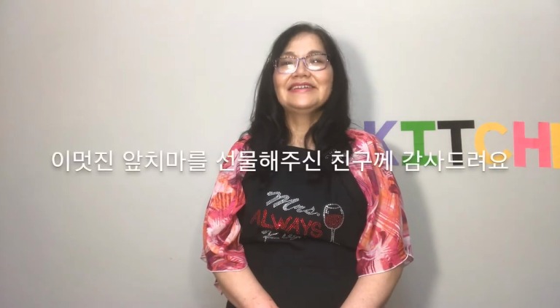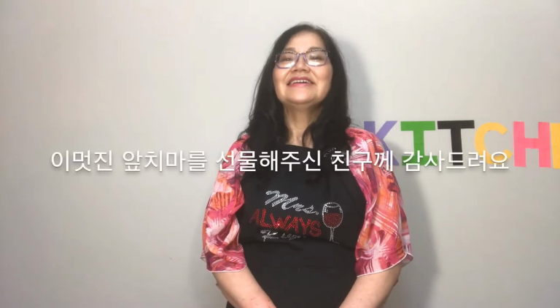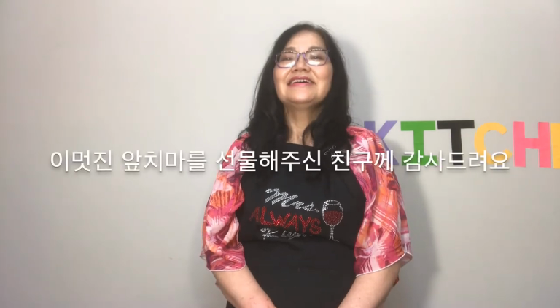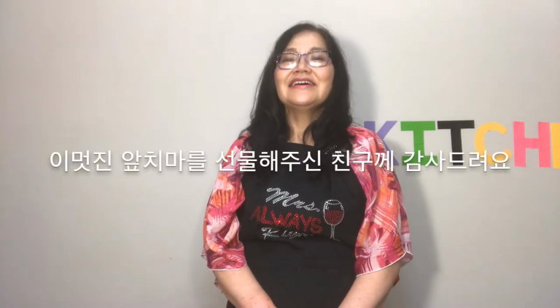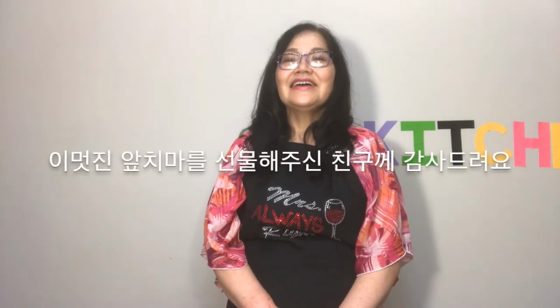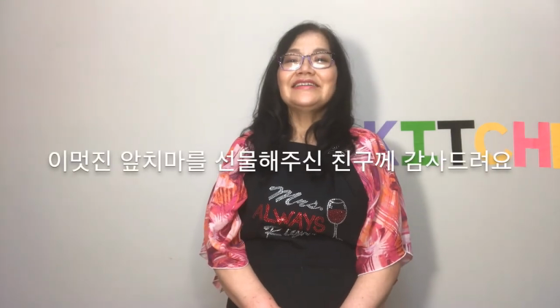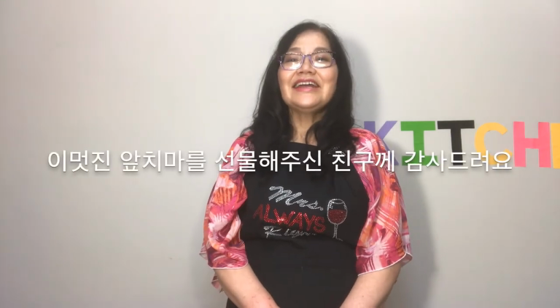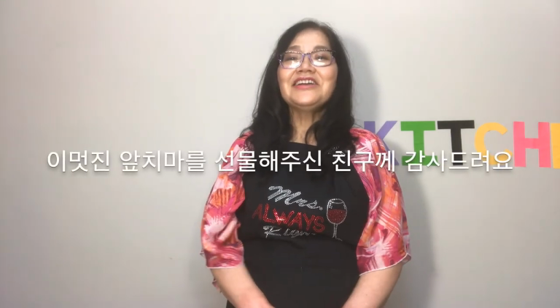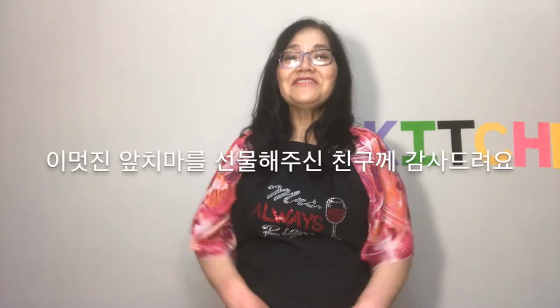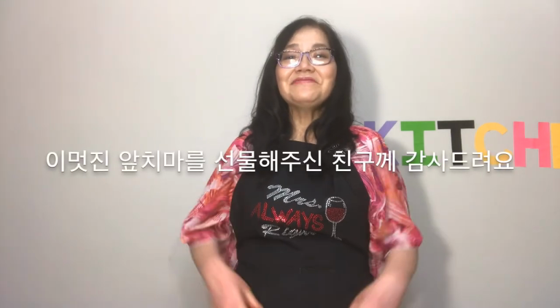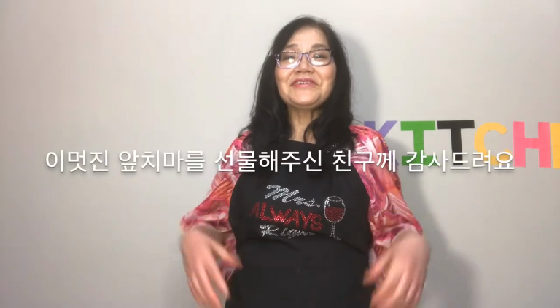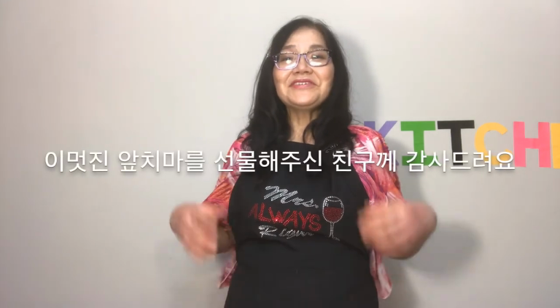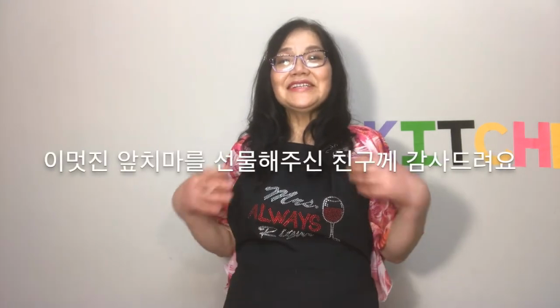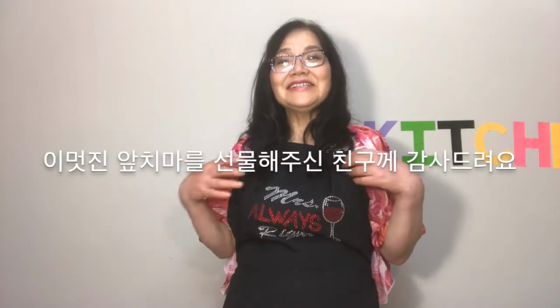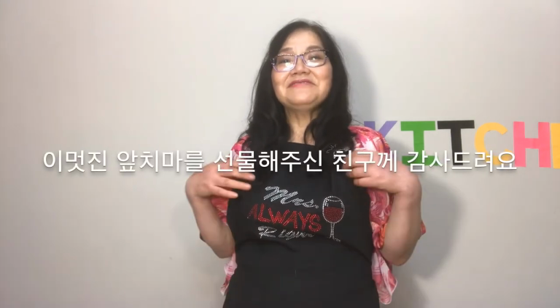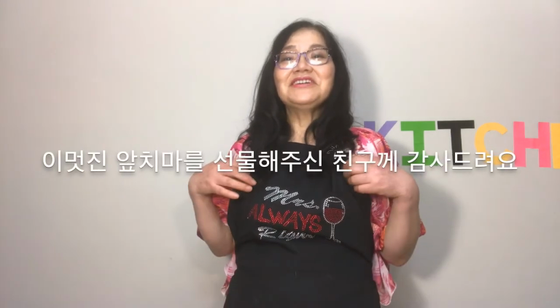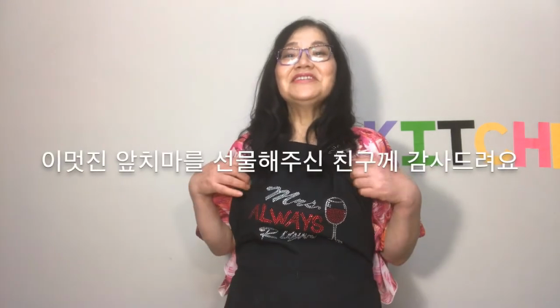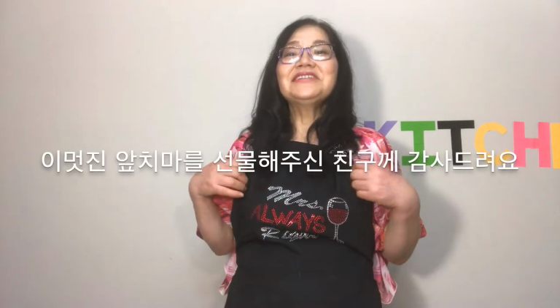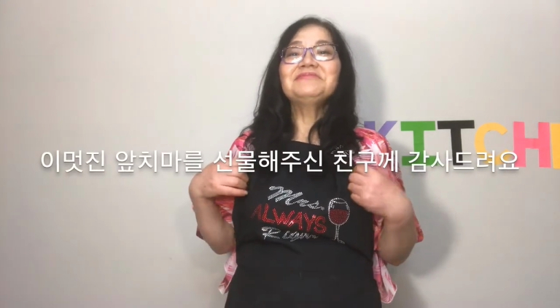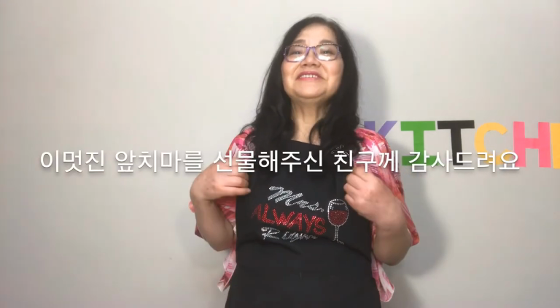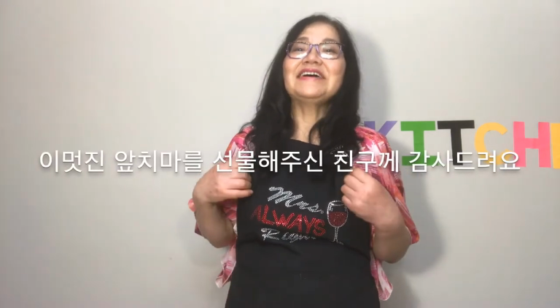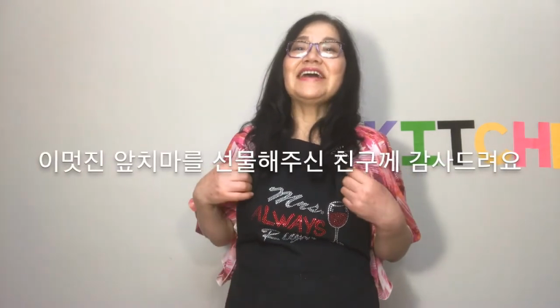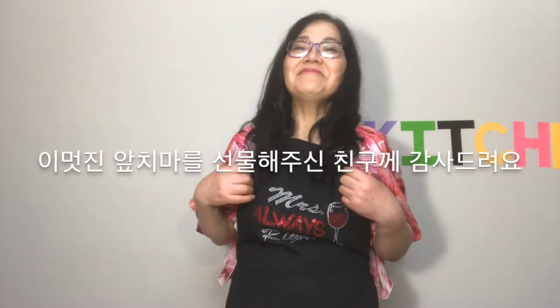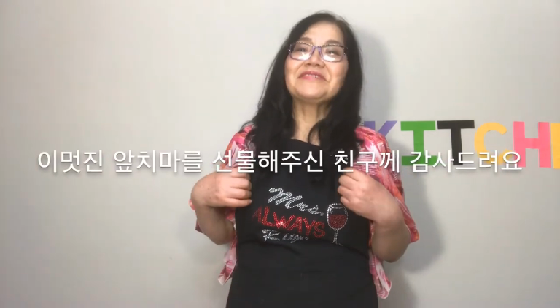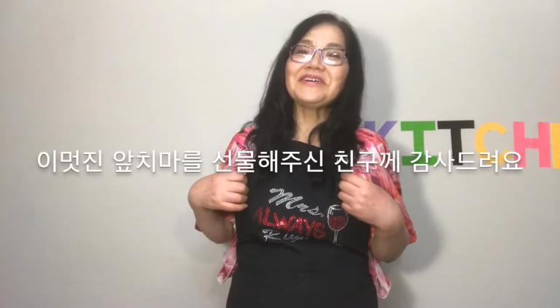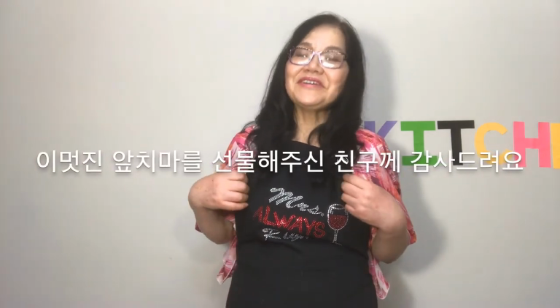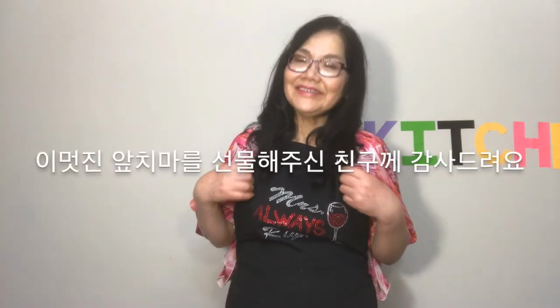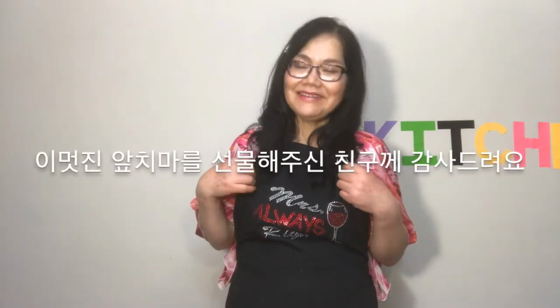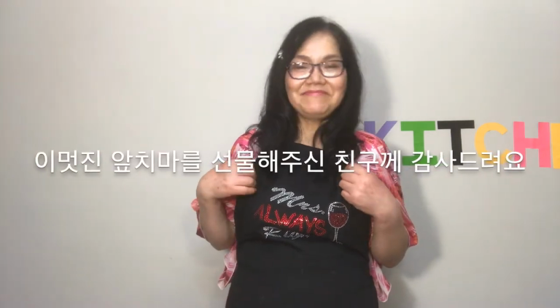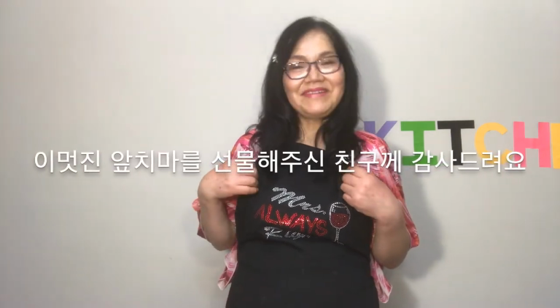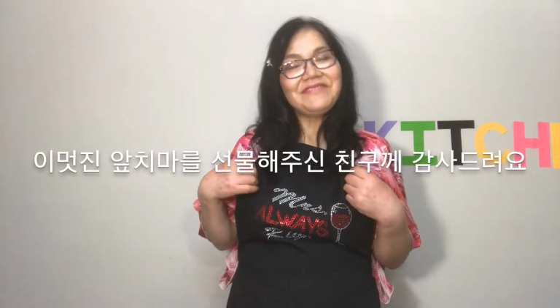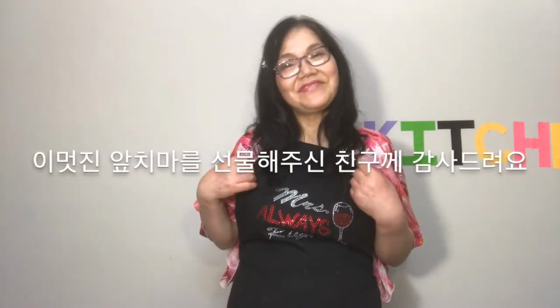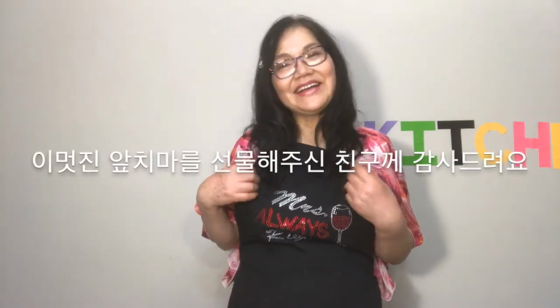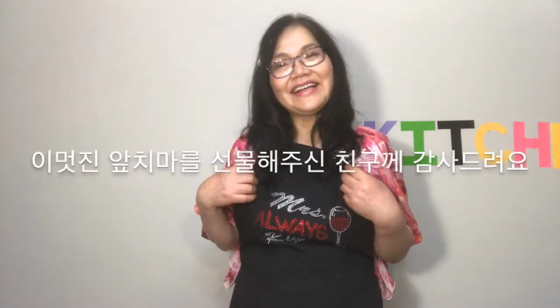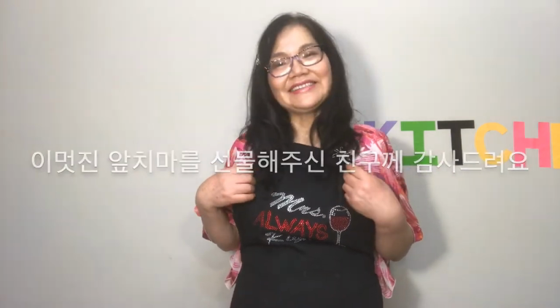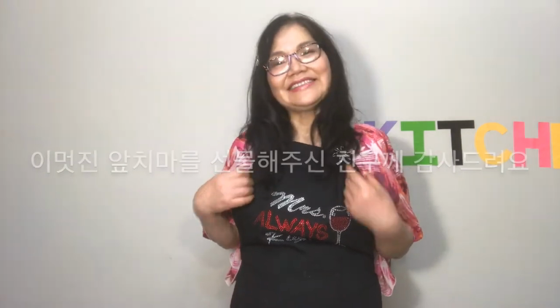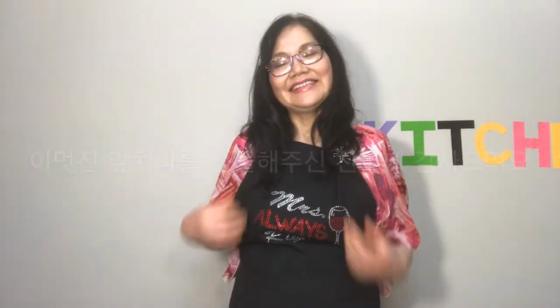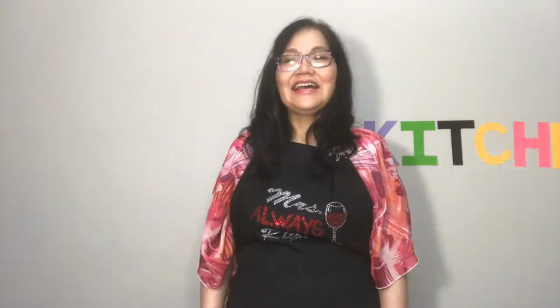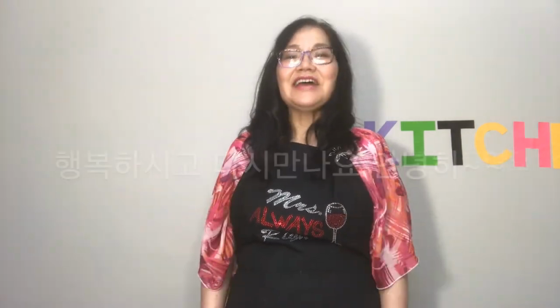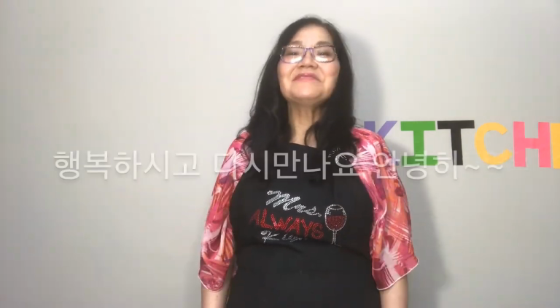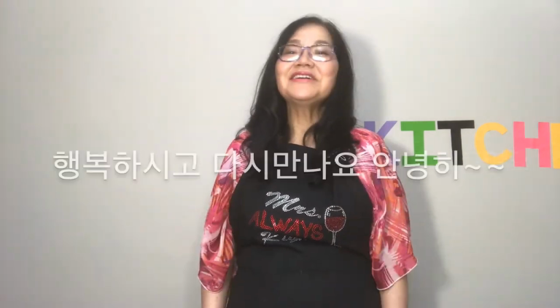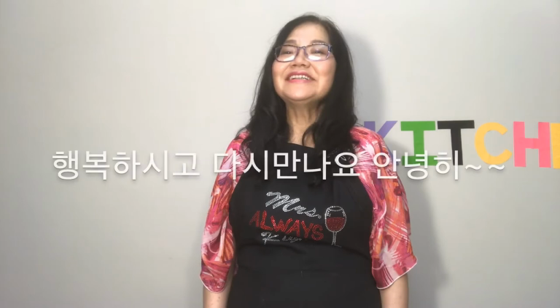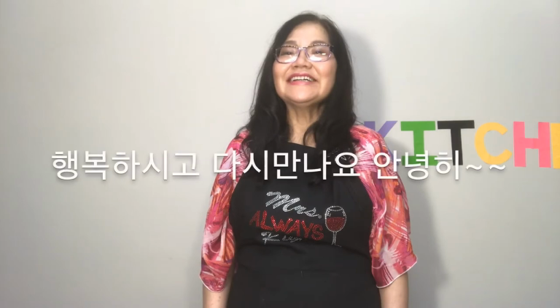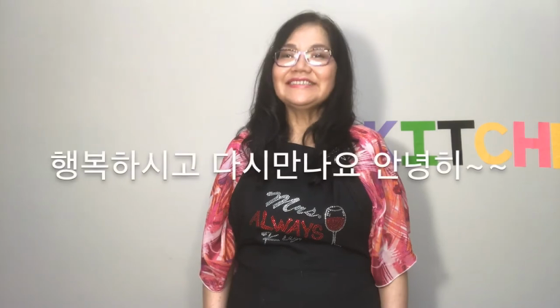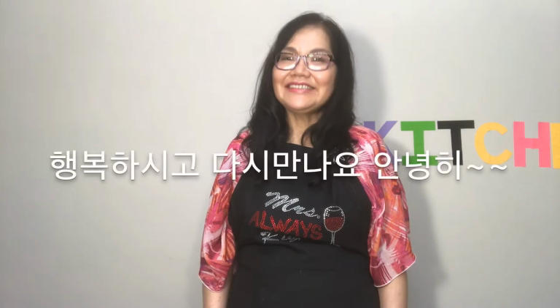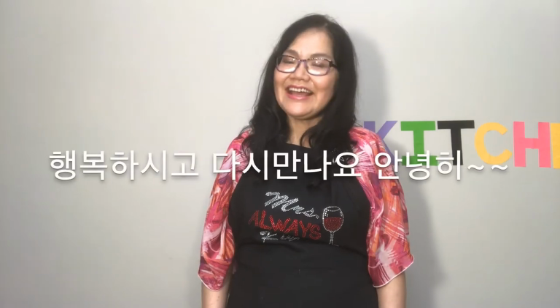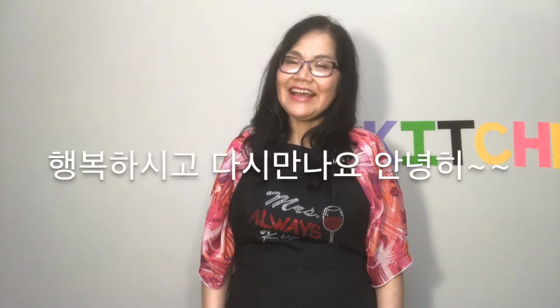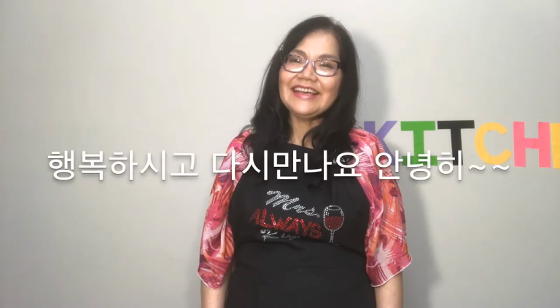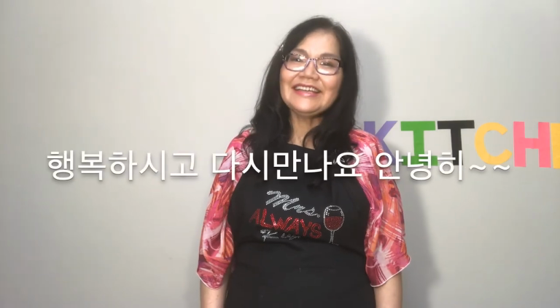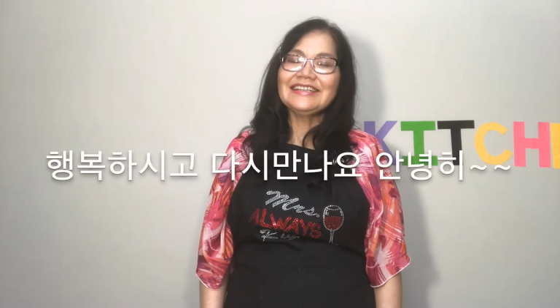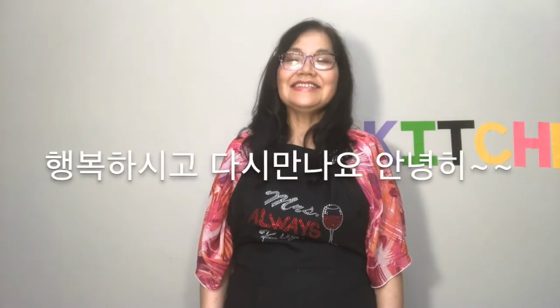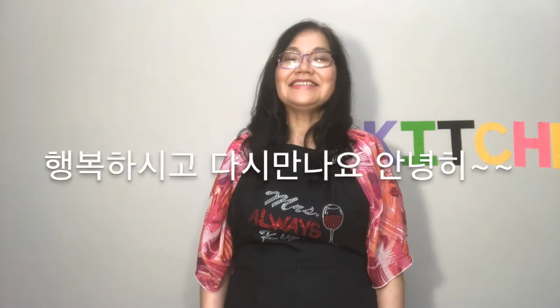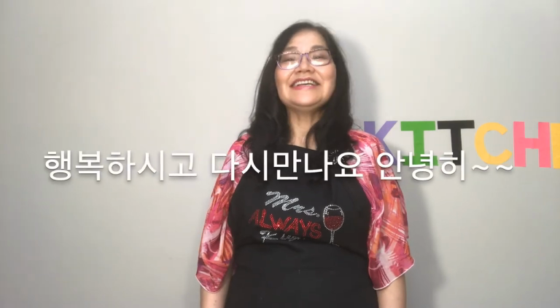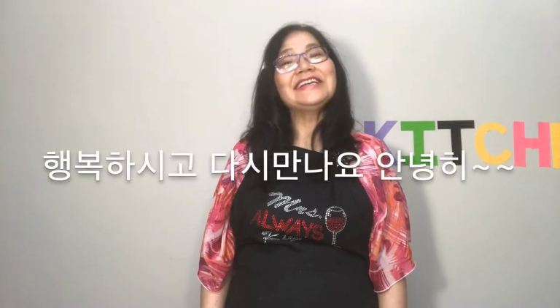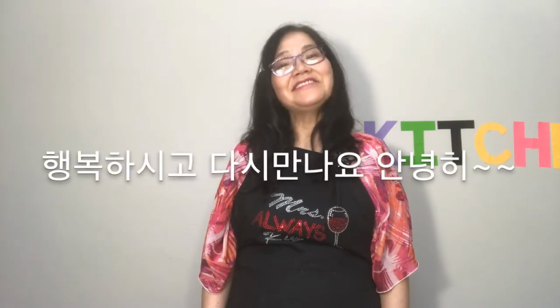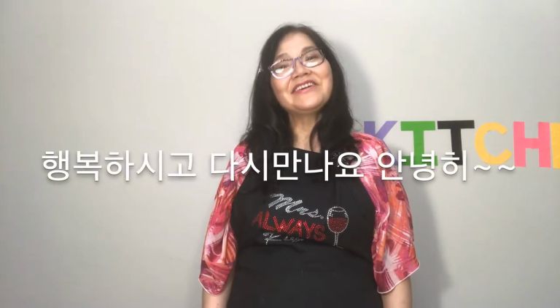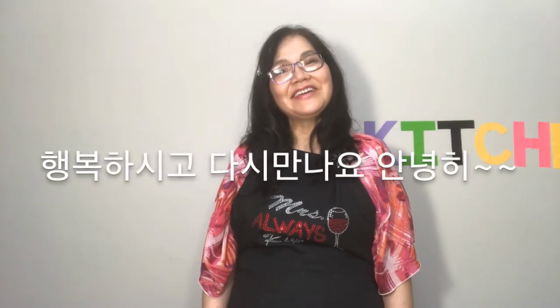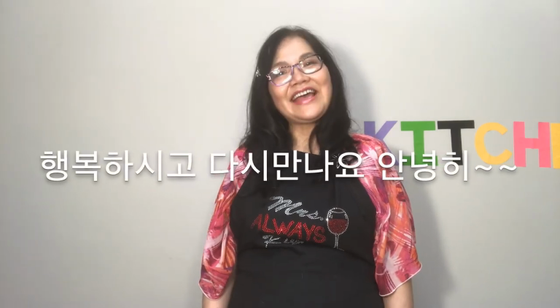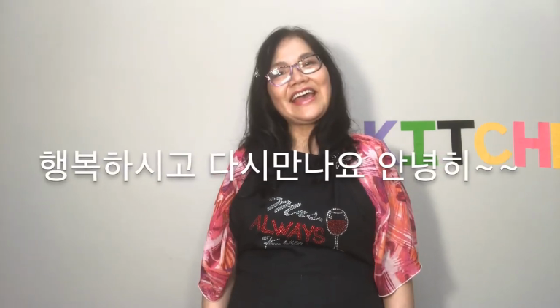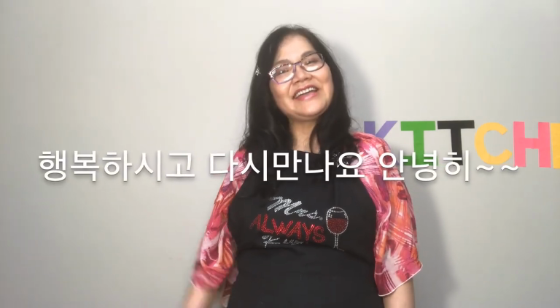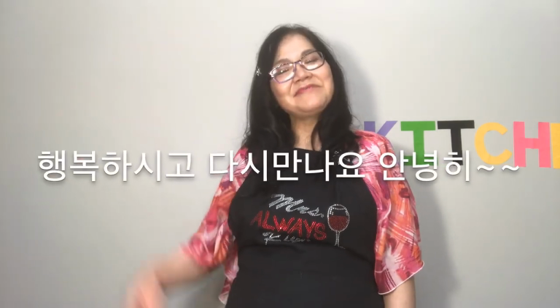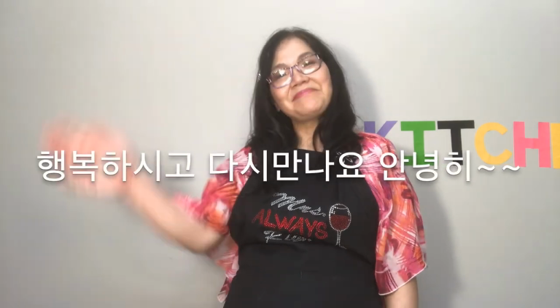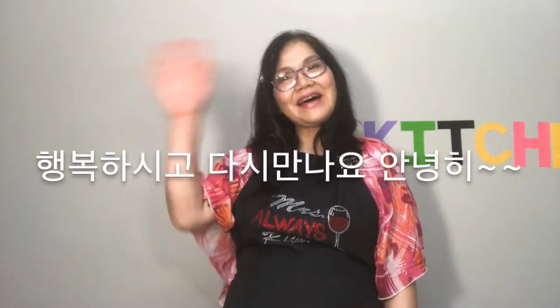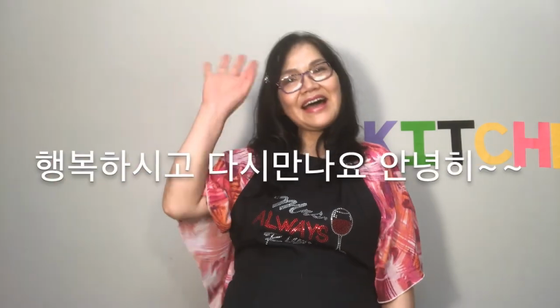Thank you for this wonderful apron, my friend. Have a great day. See you again. Bye!